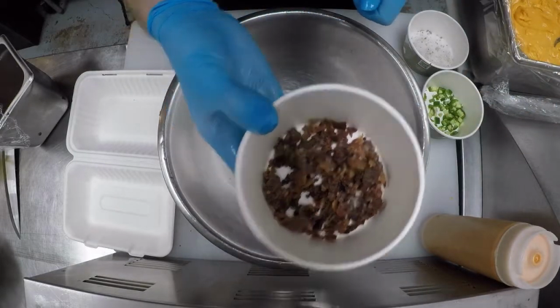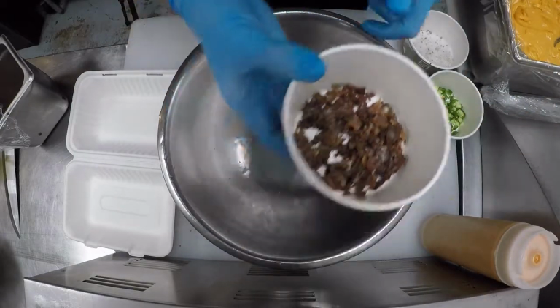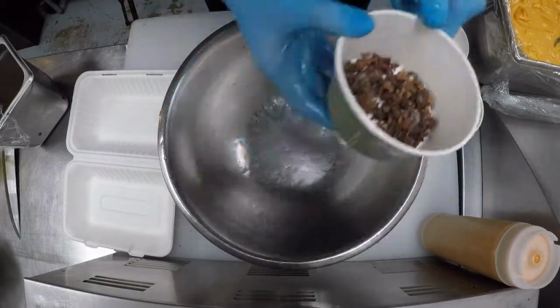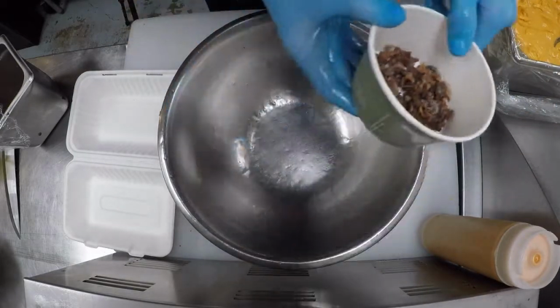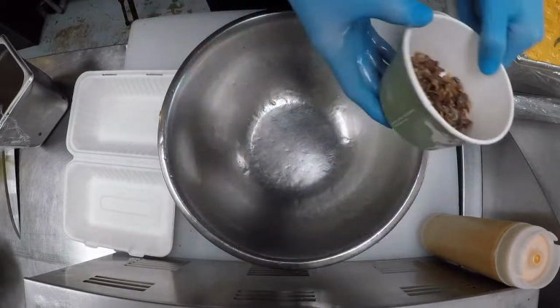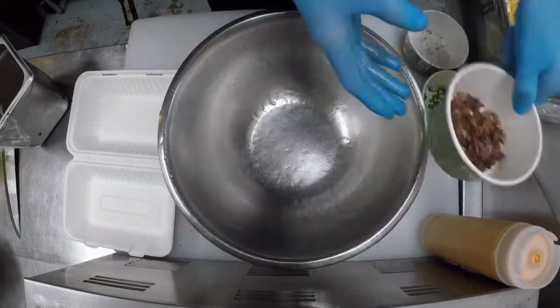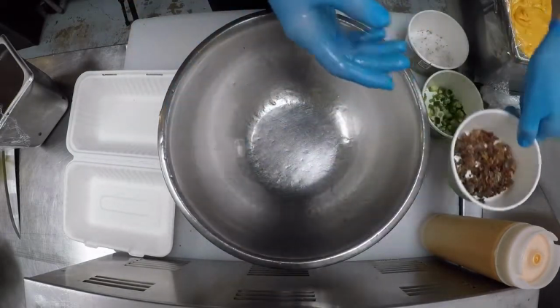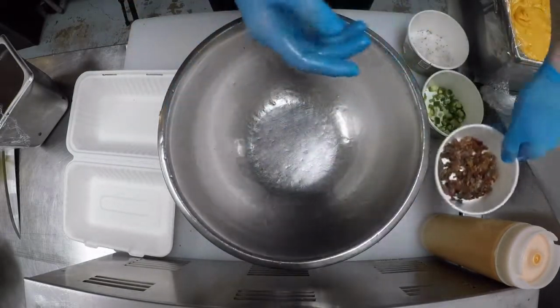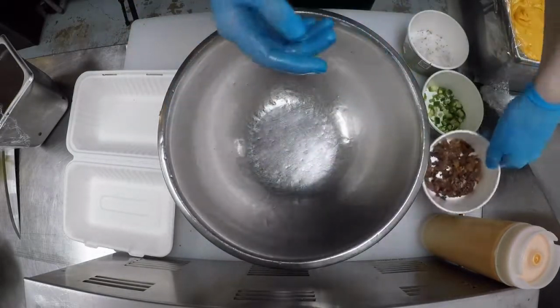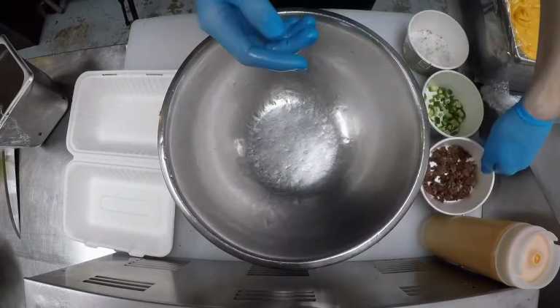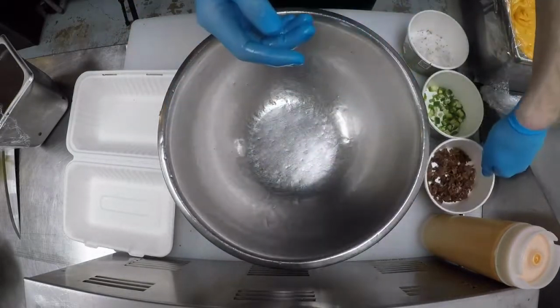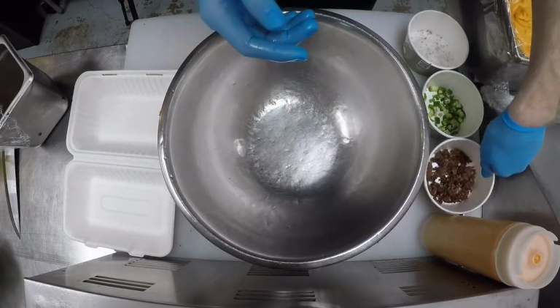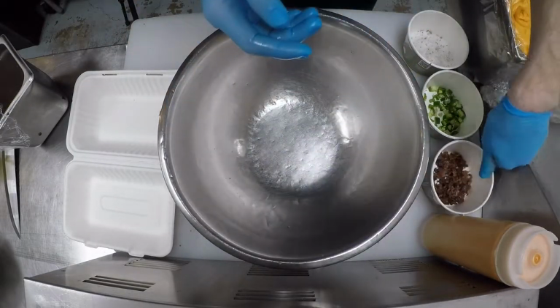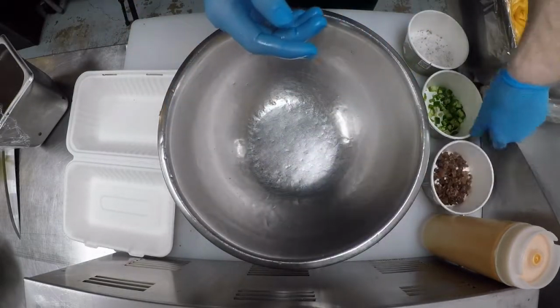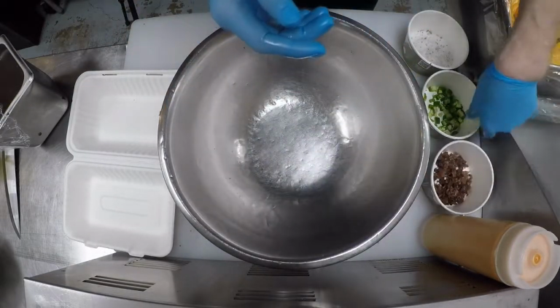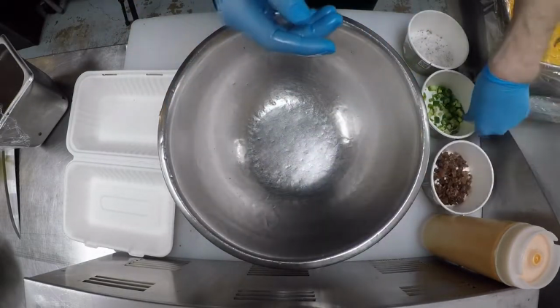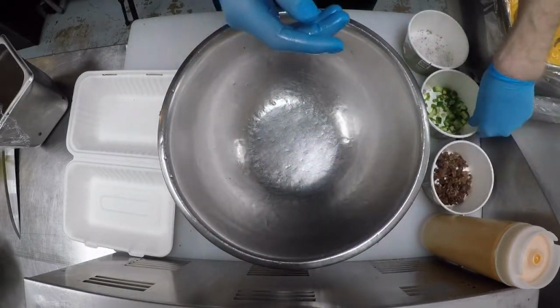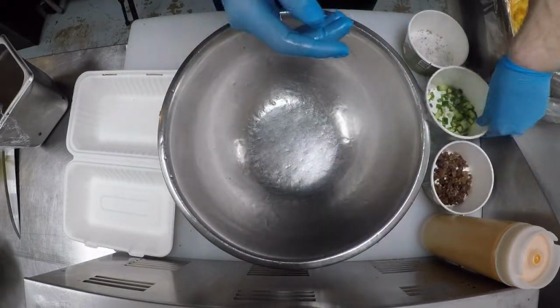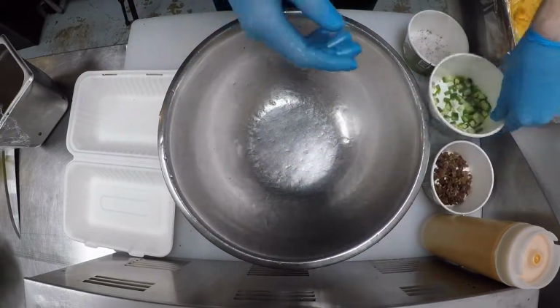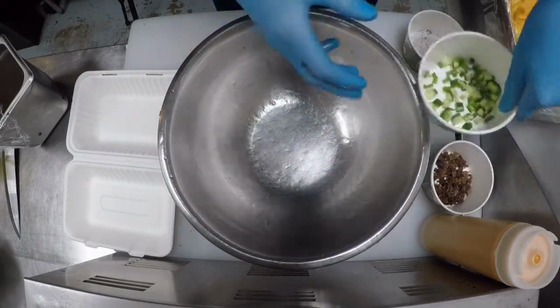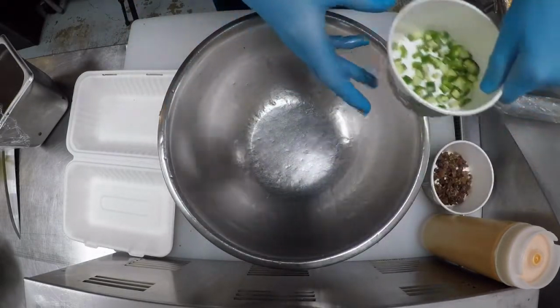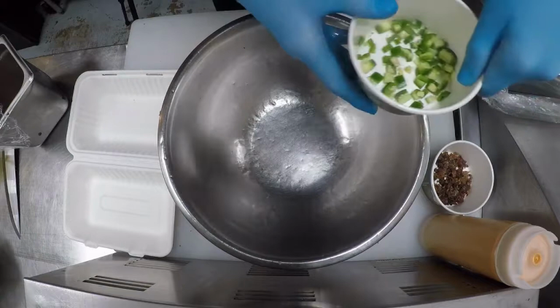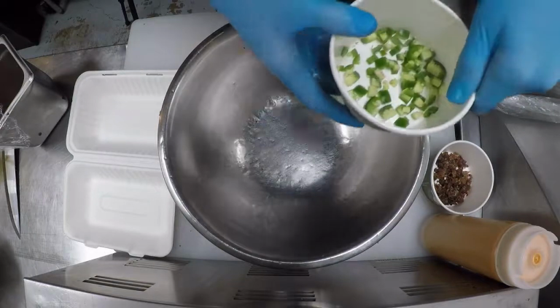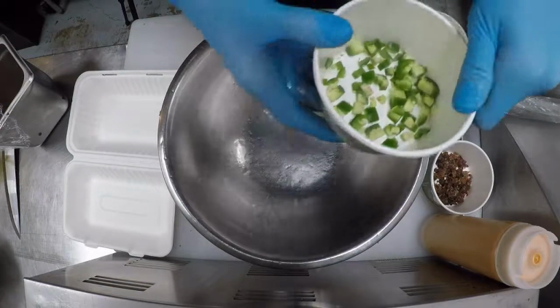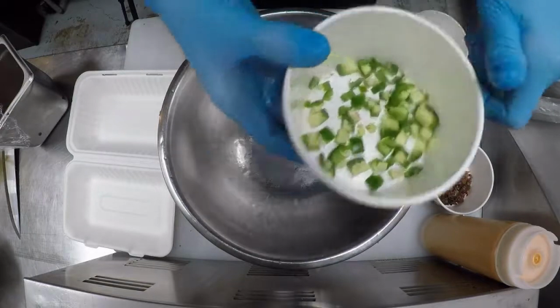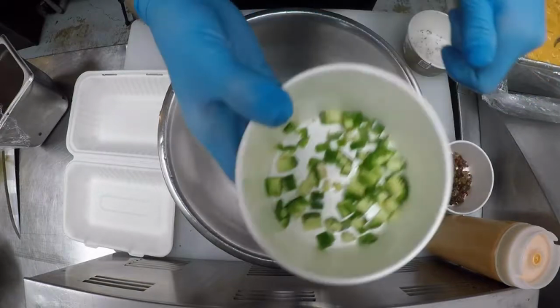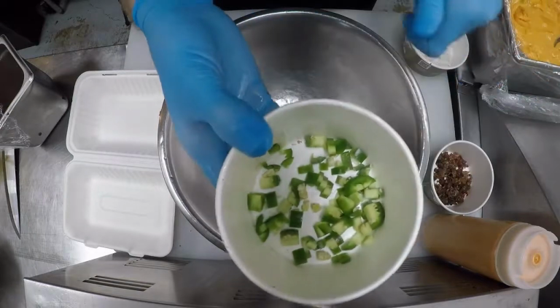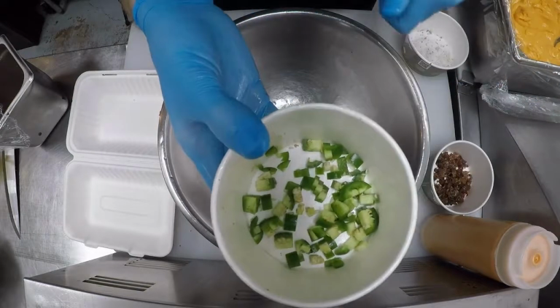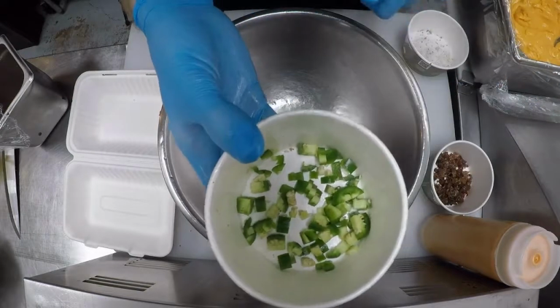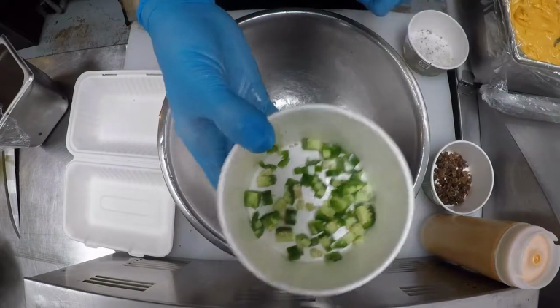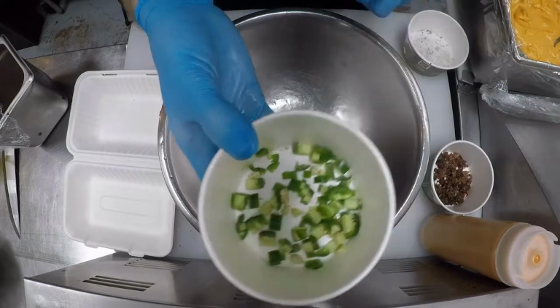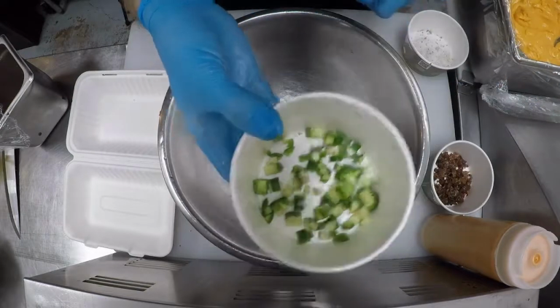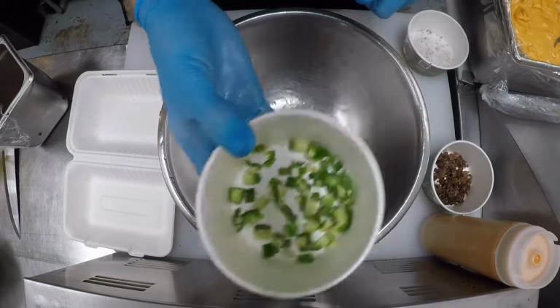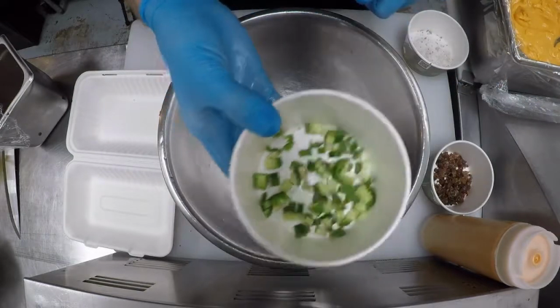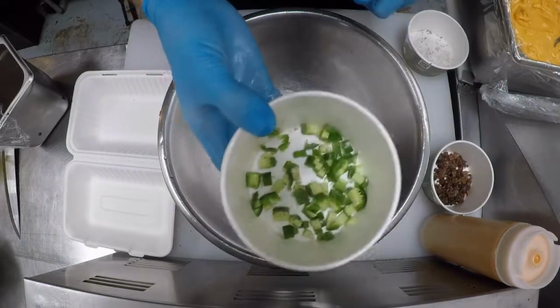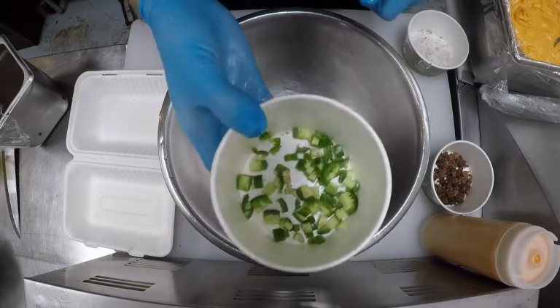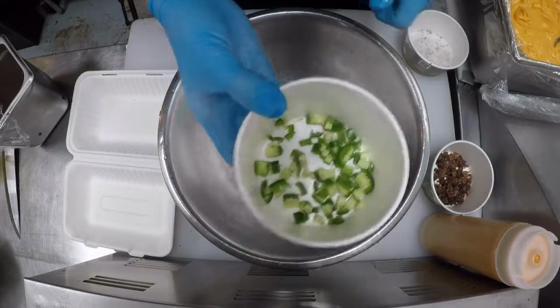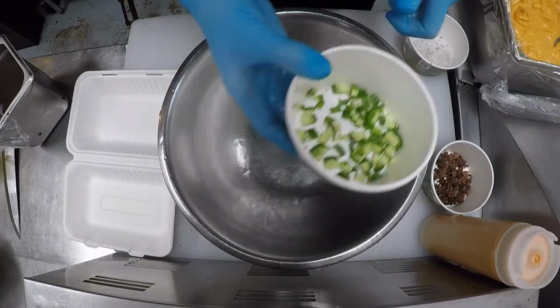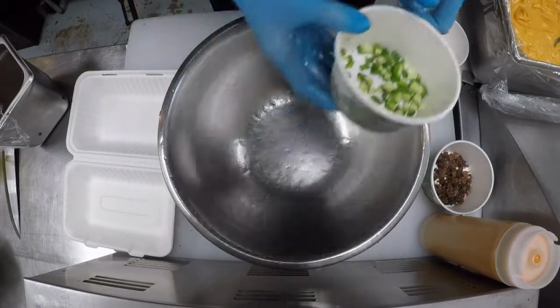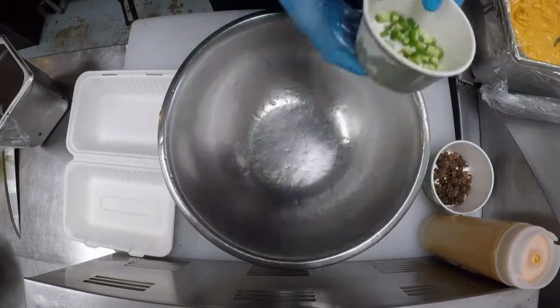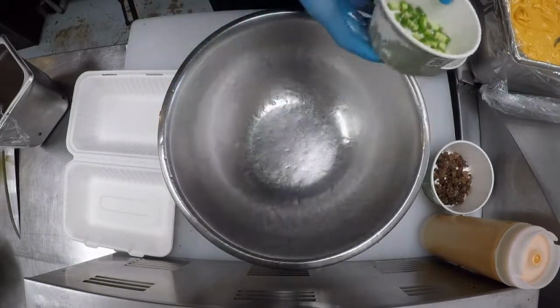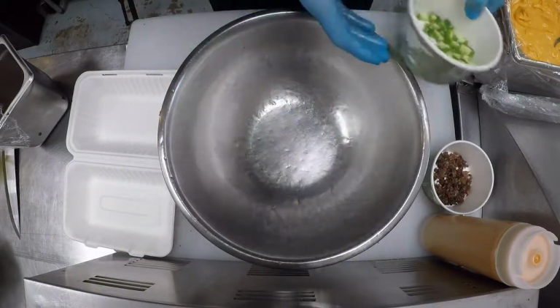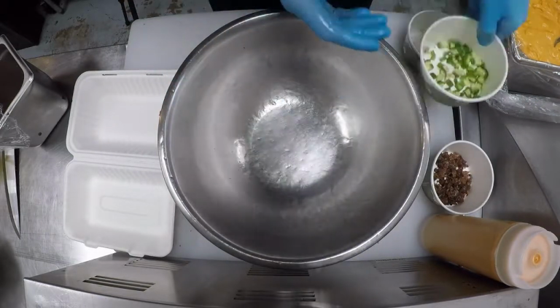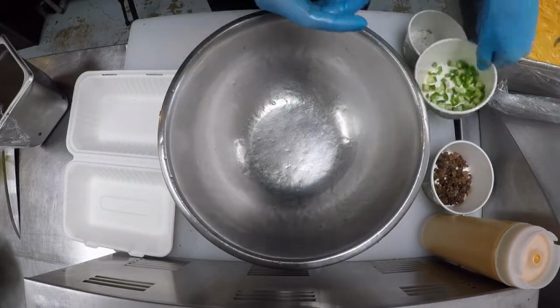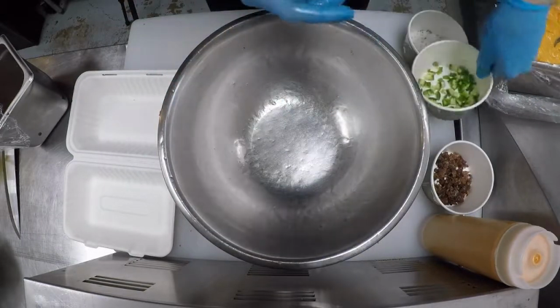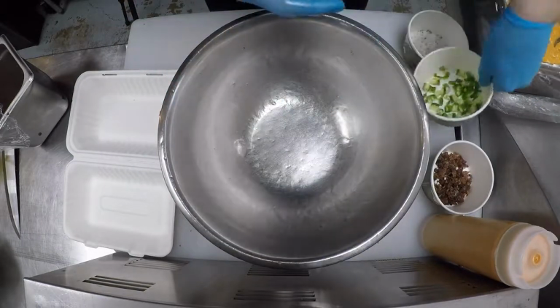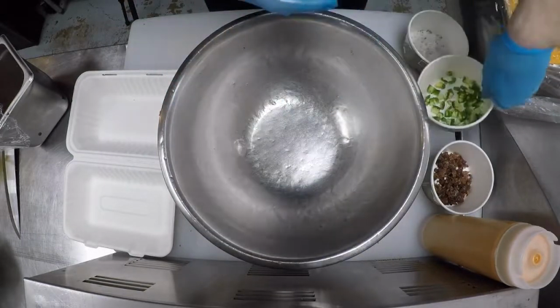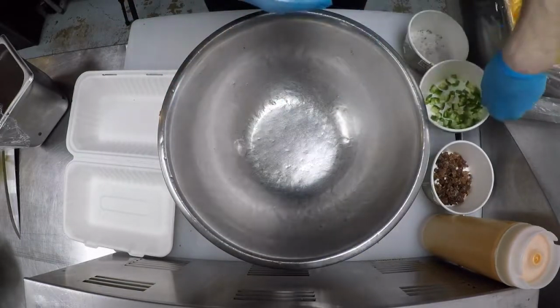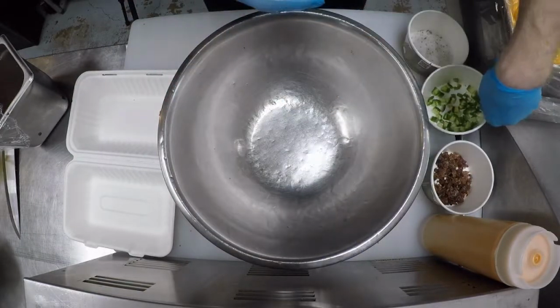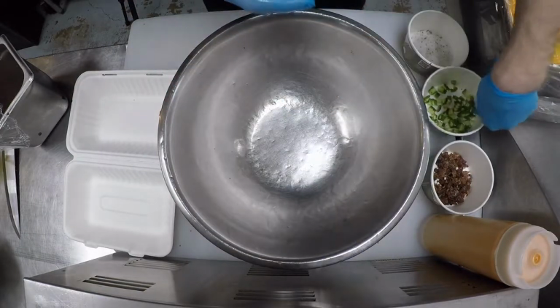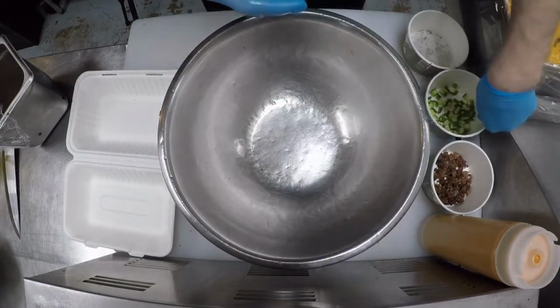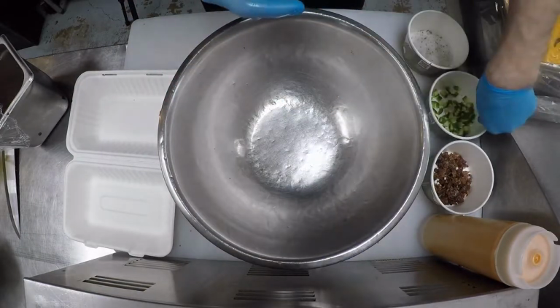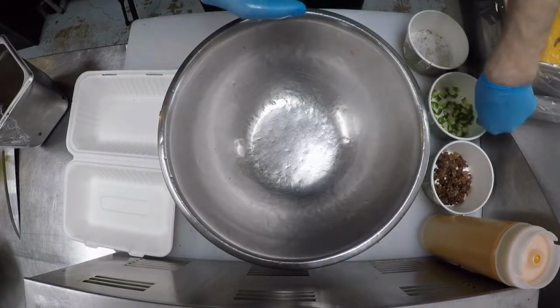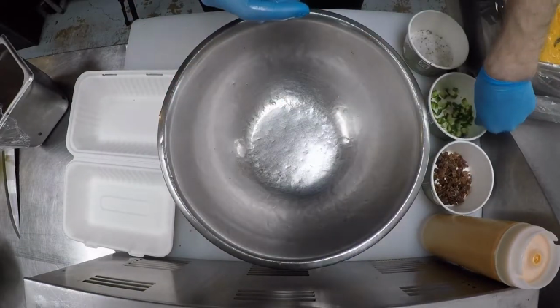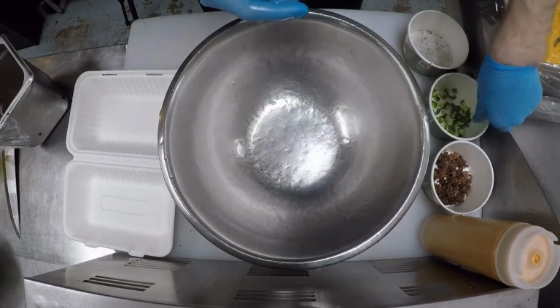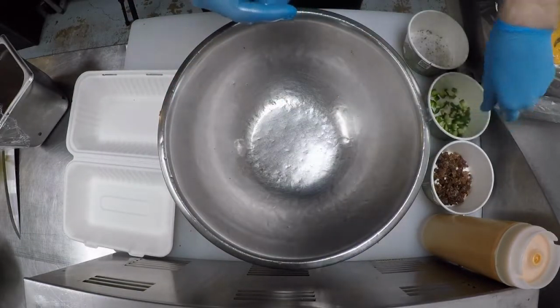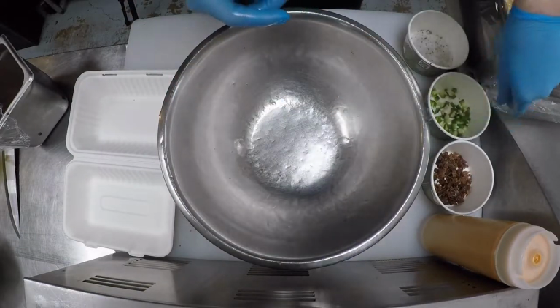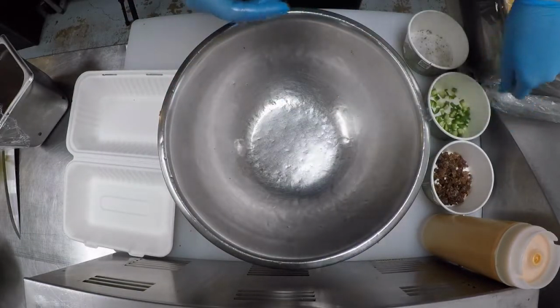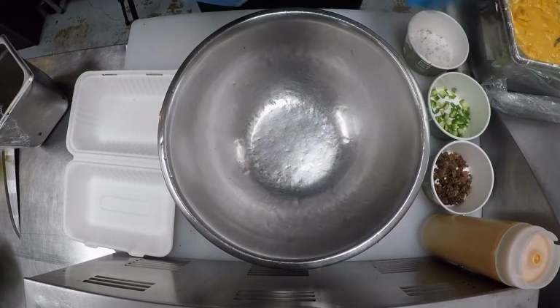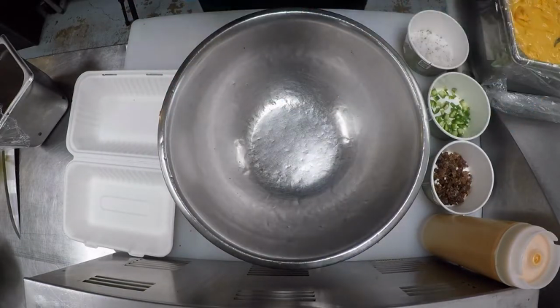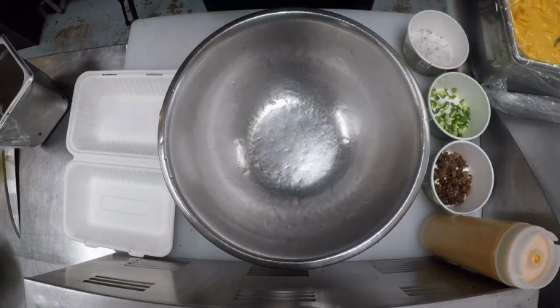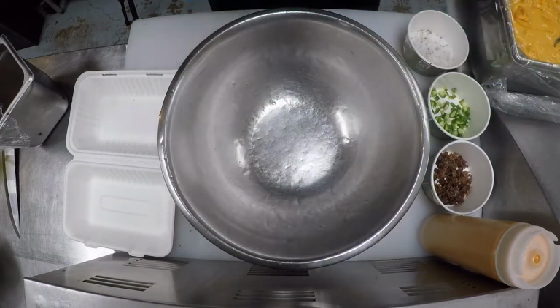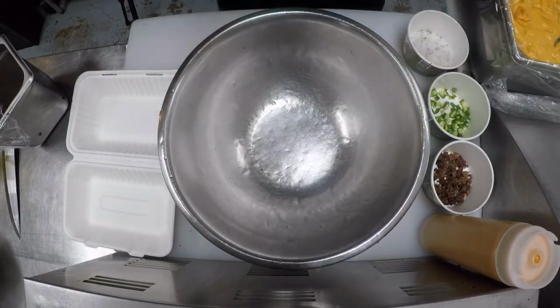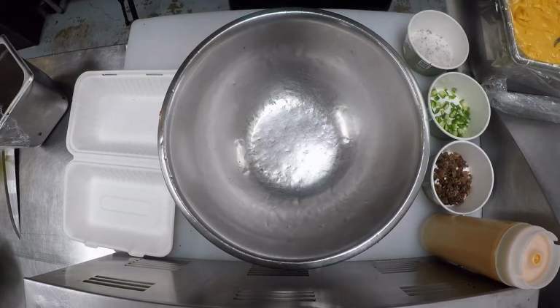Now we're cooking fire fries. I have some chopped bacon and some chopped raw jalapeños.